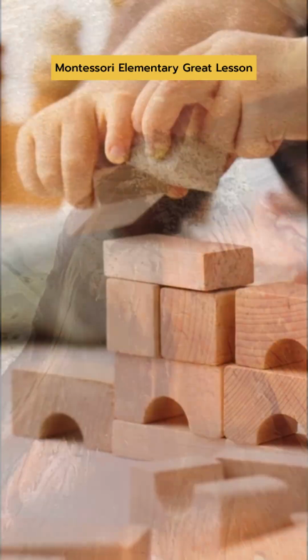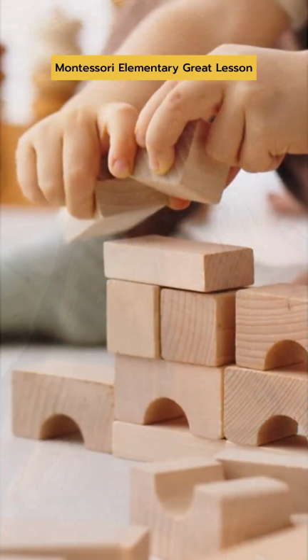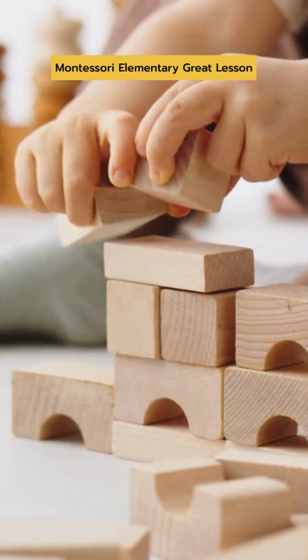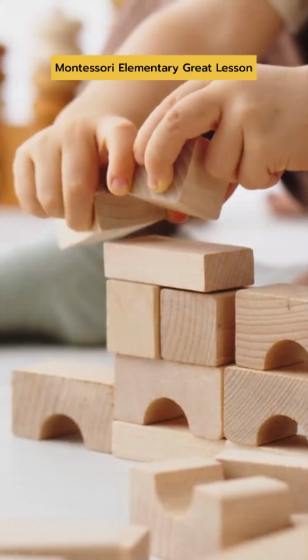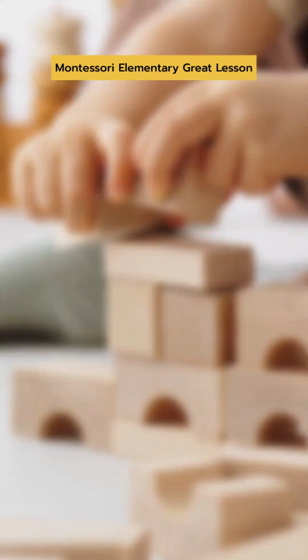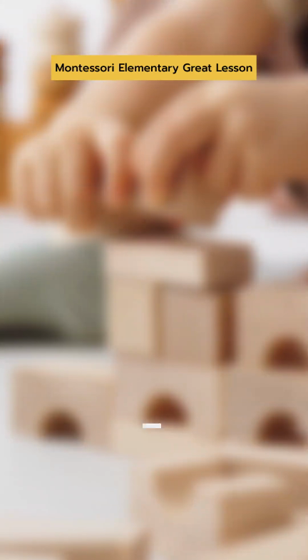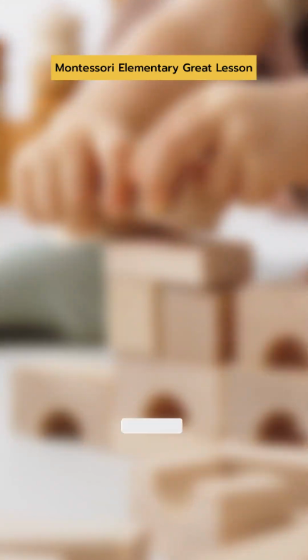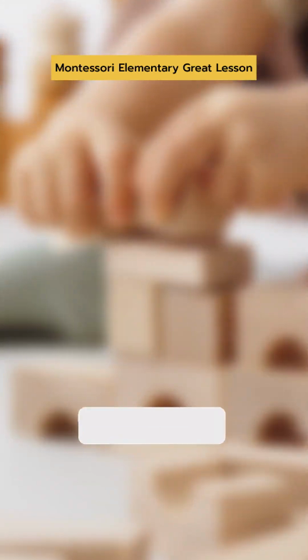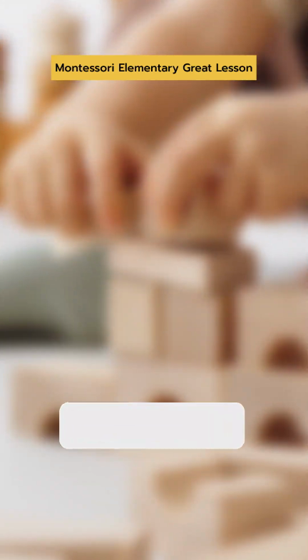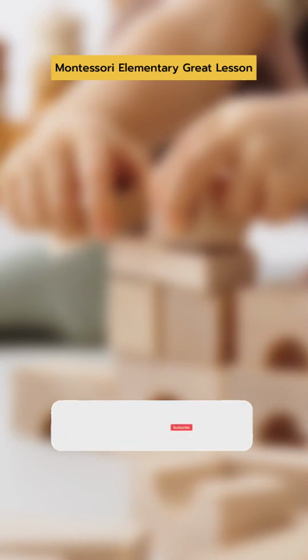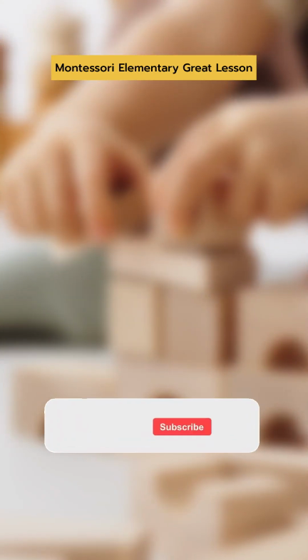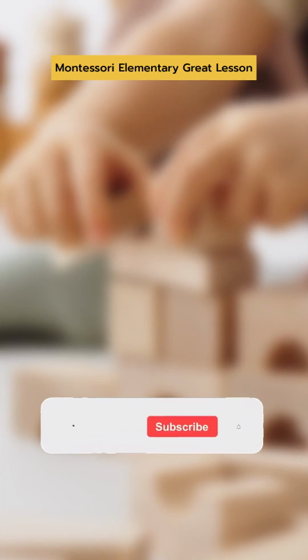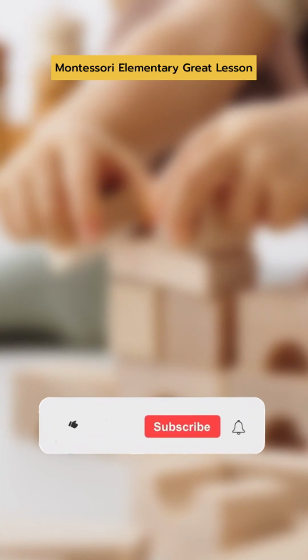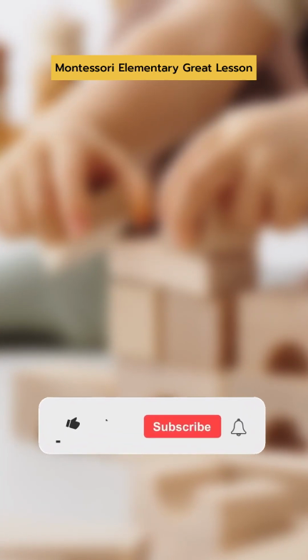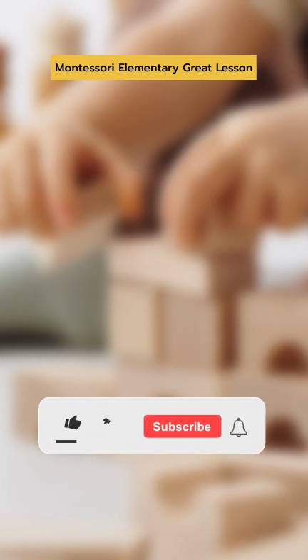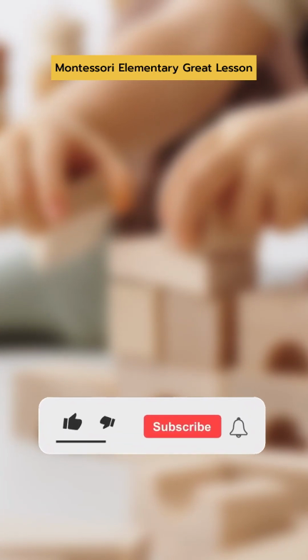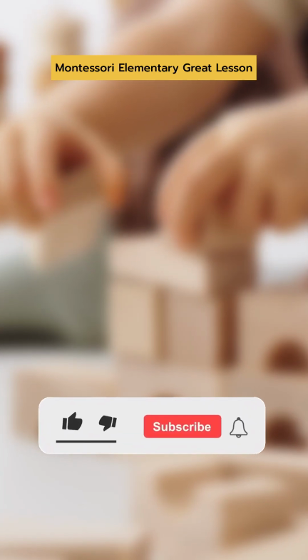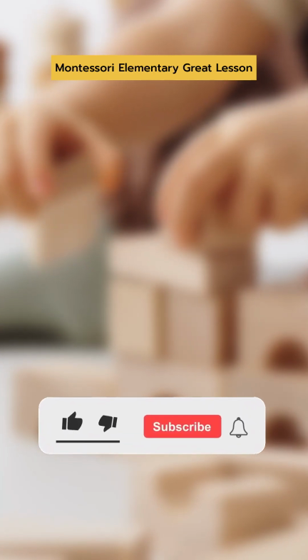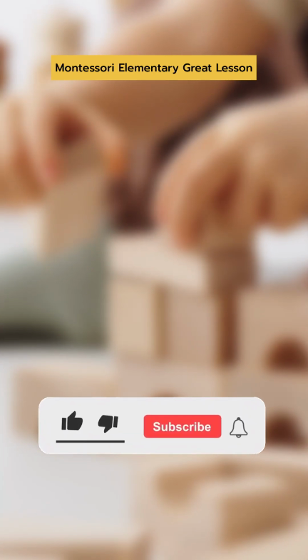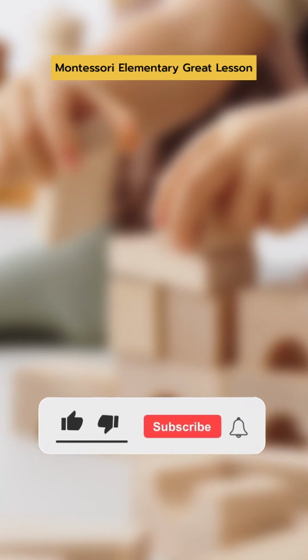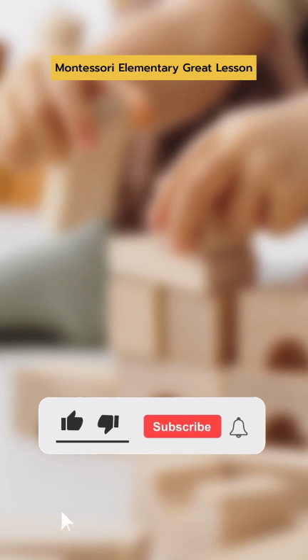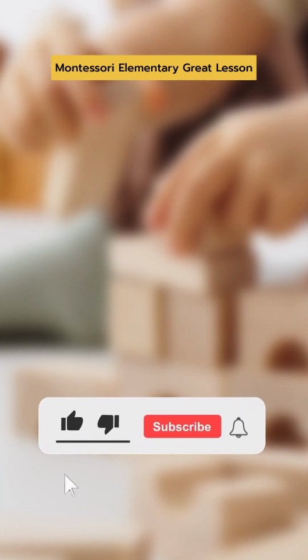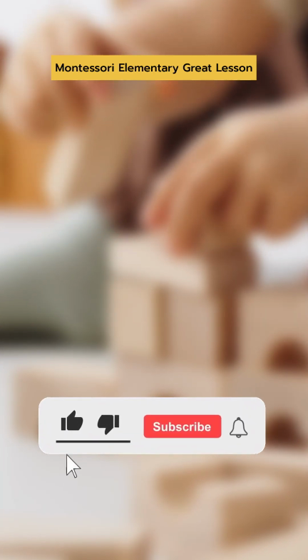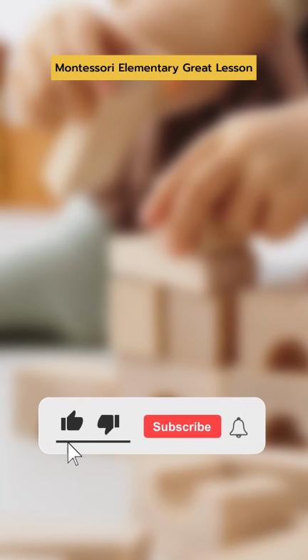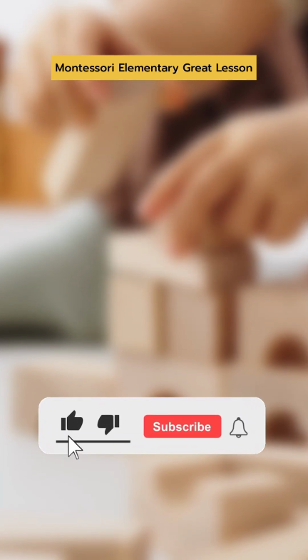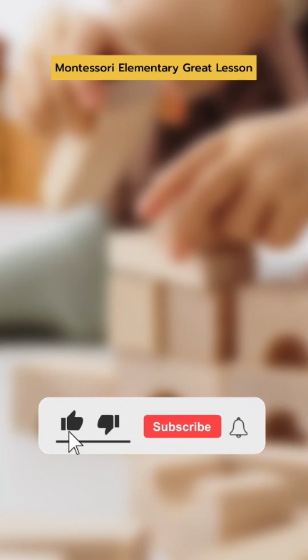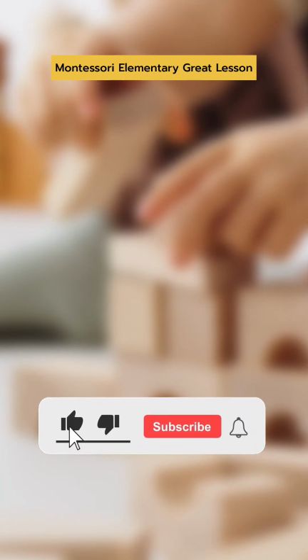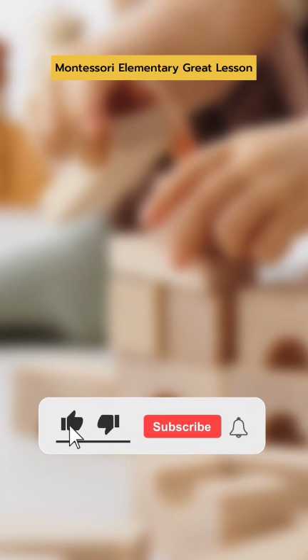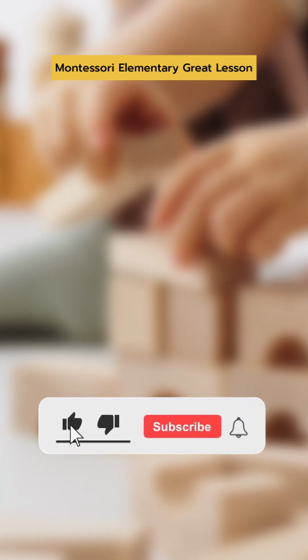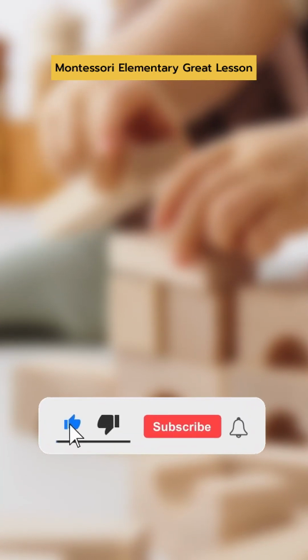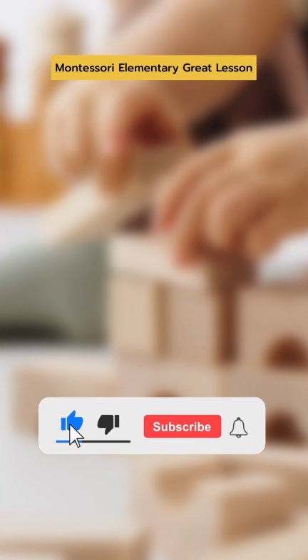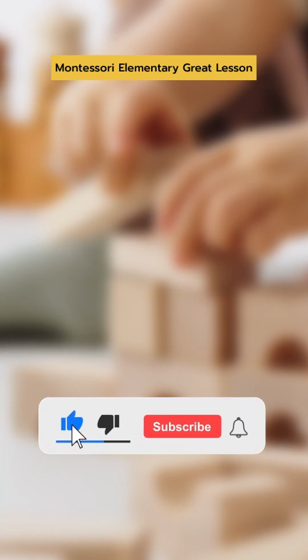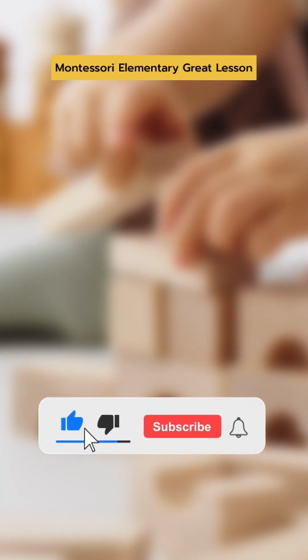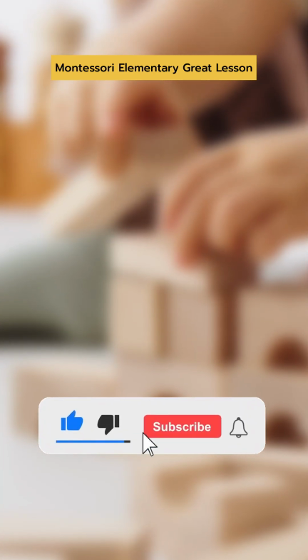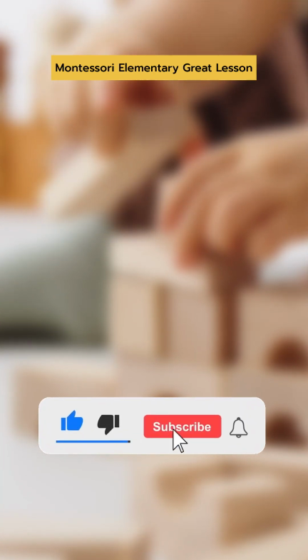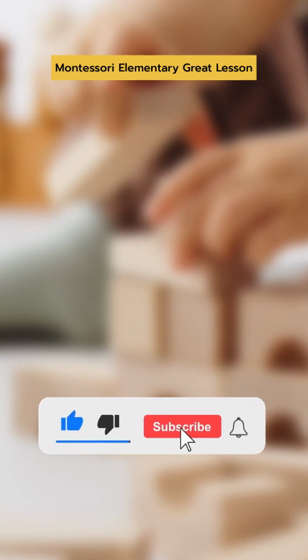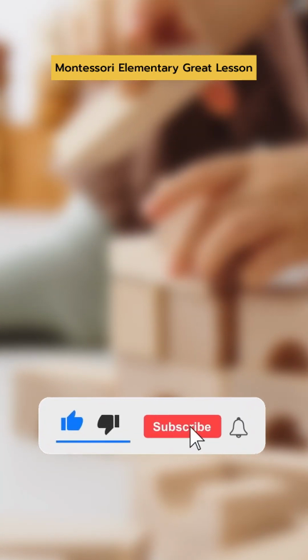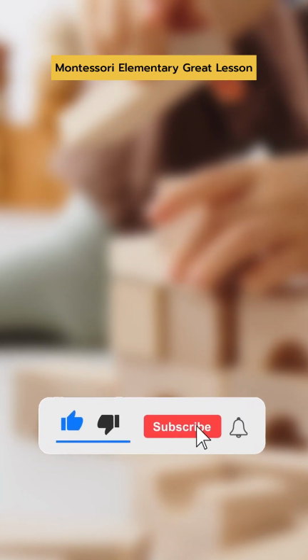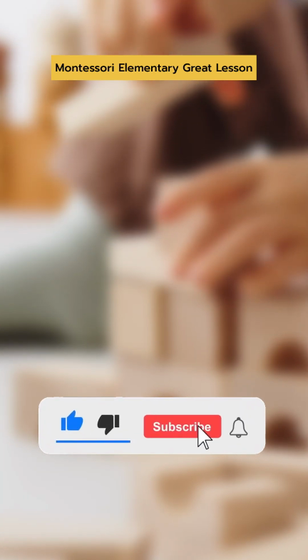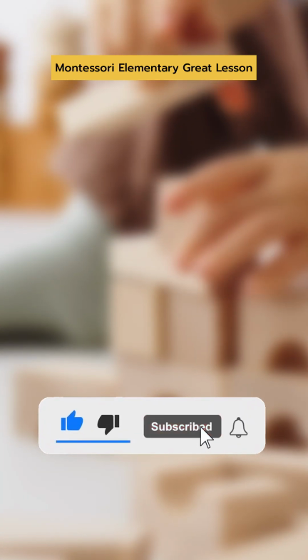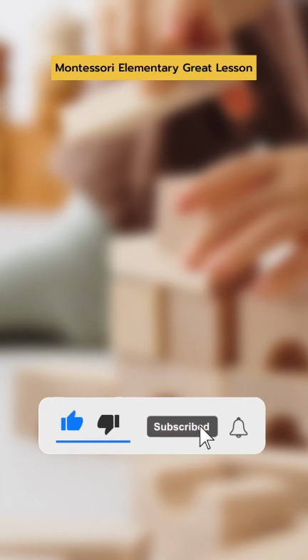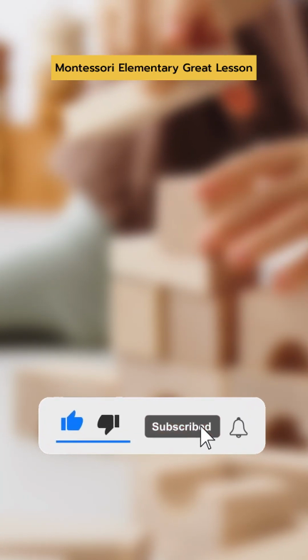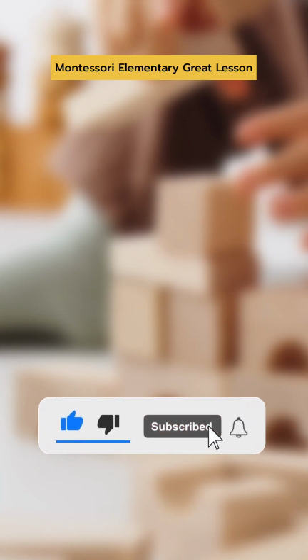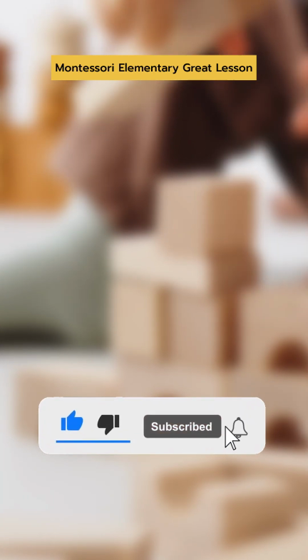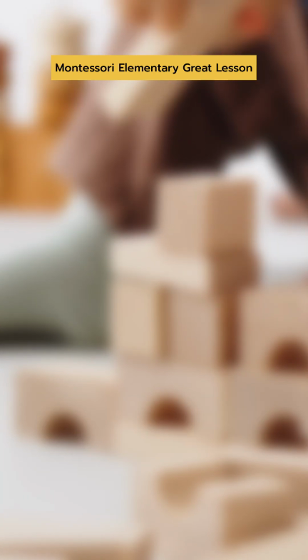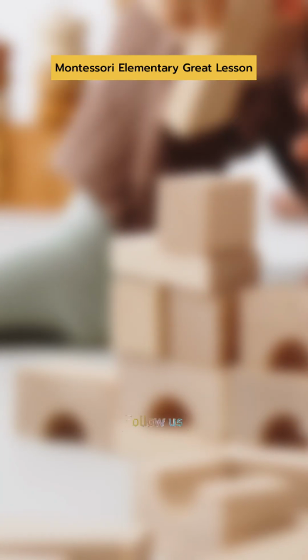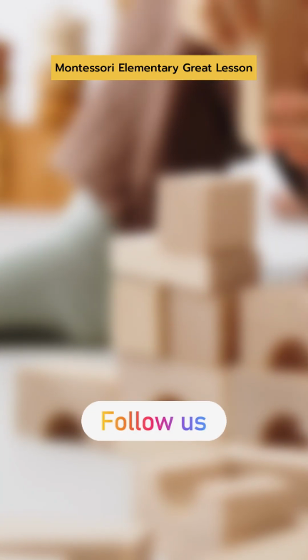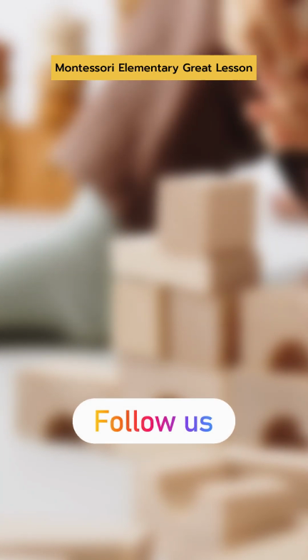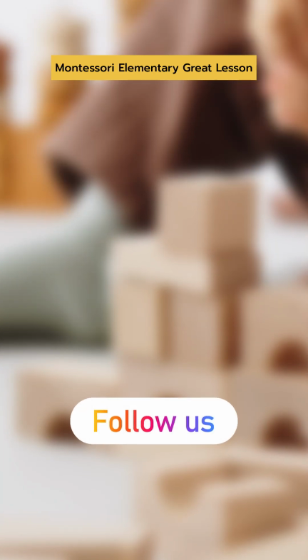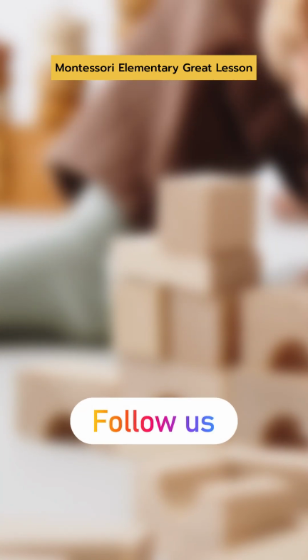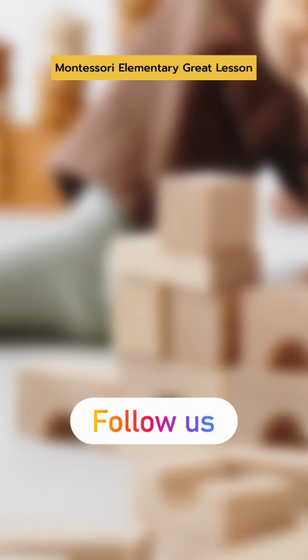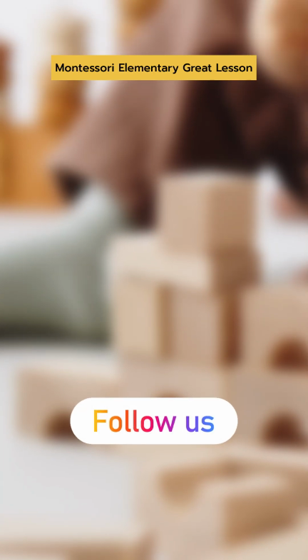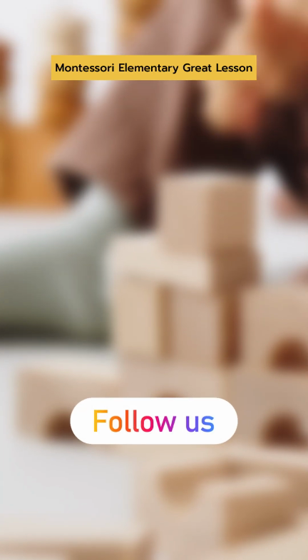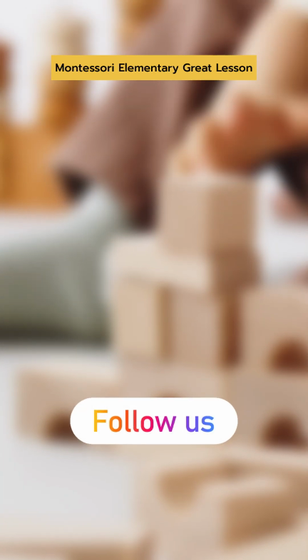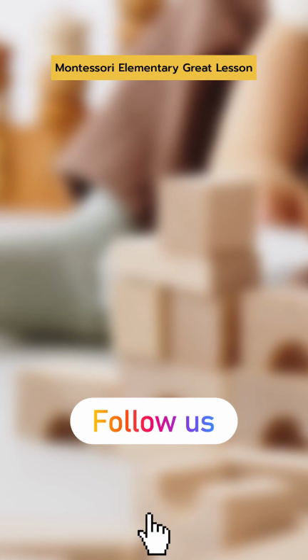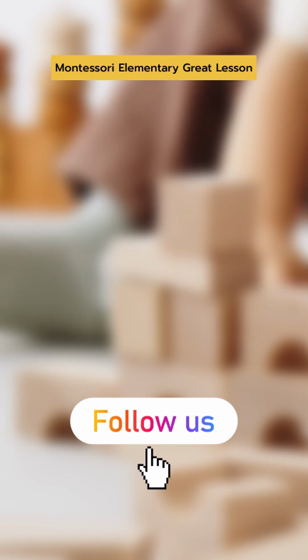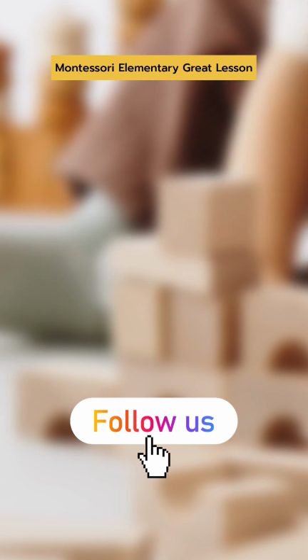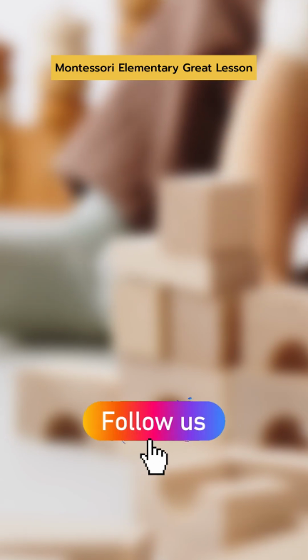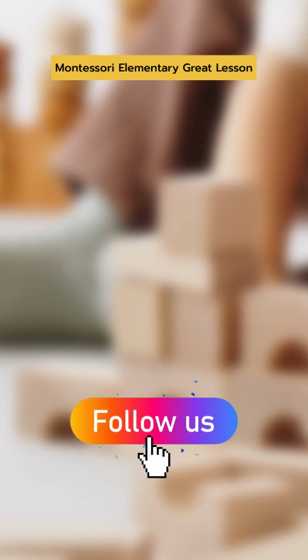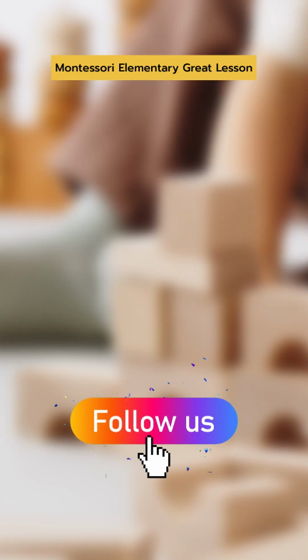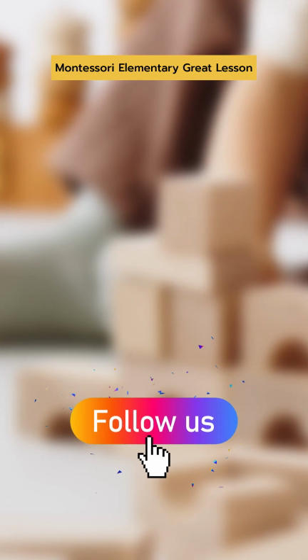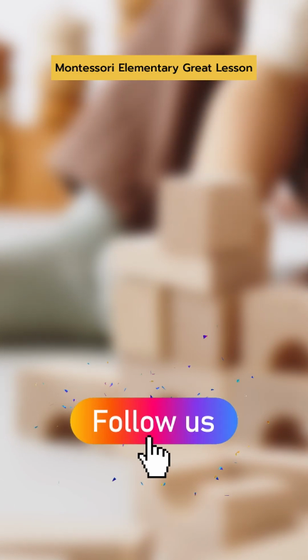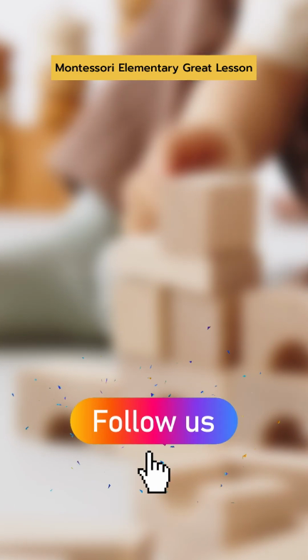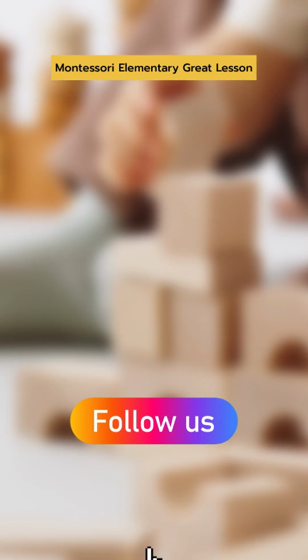To get daily Montessori moments like this in your feed, hit the subscribe or follow button now.